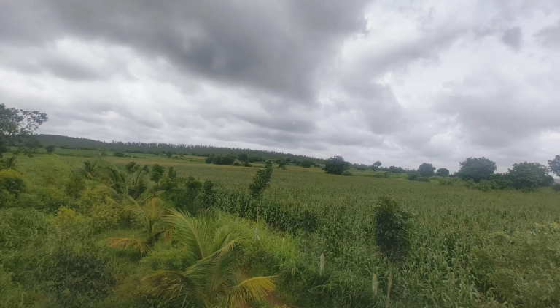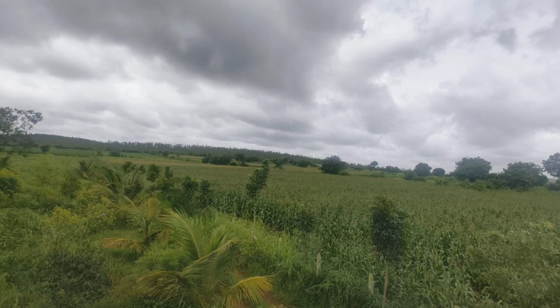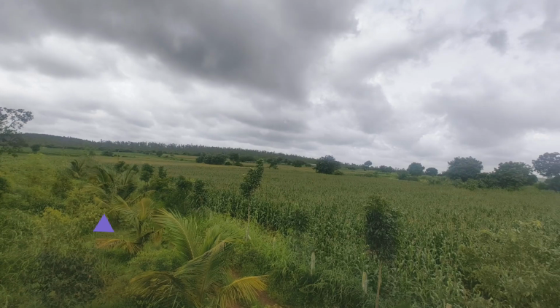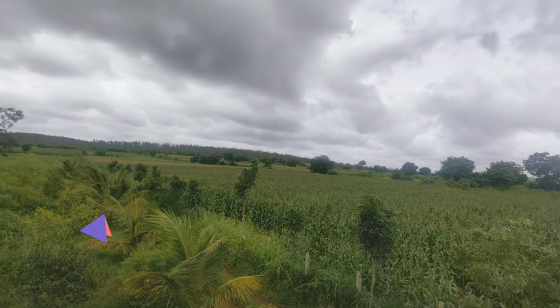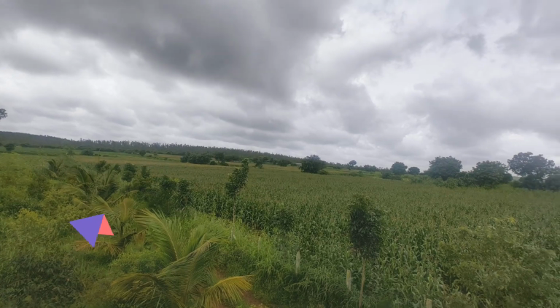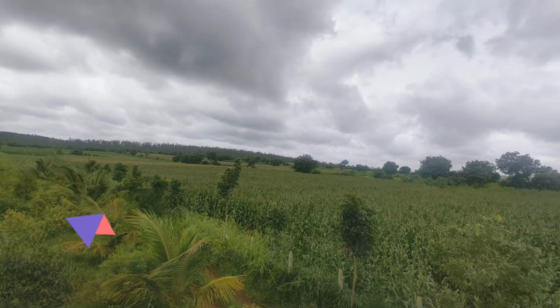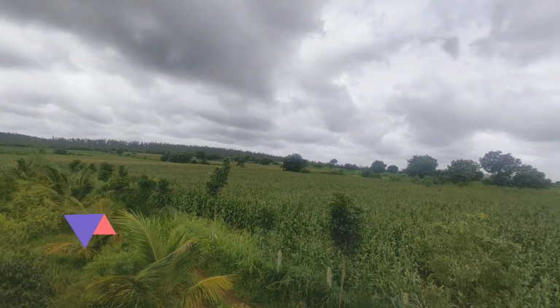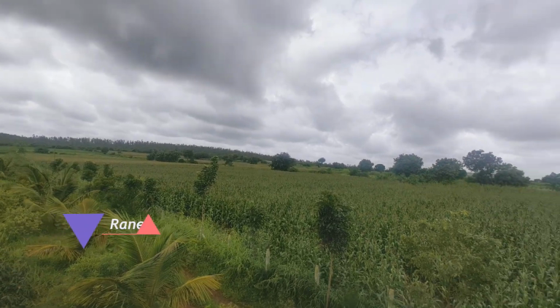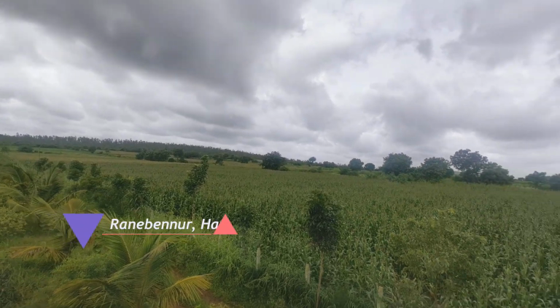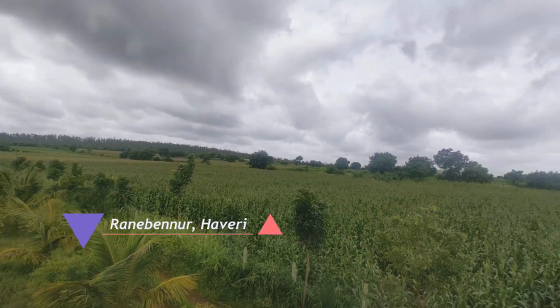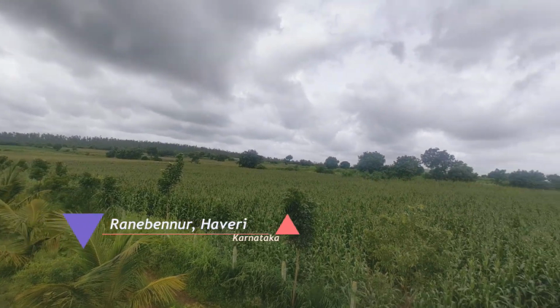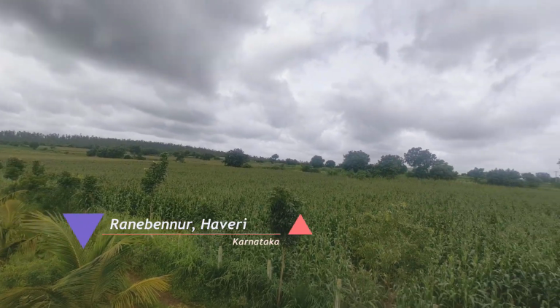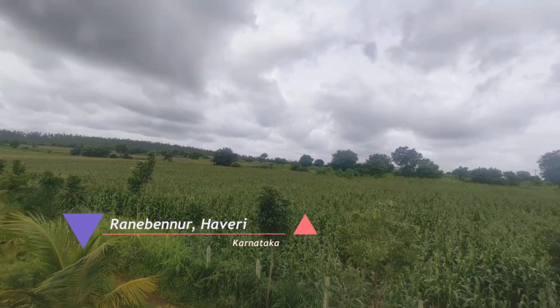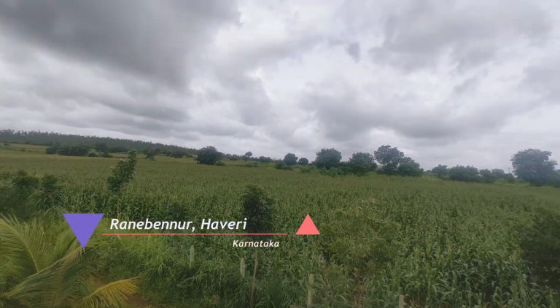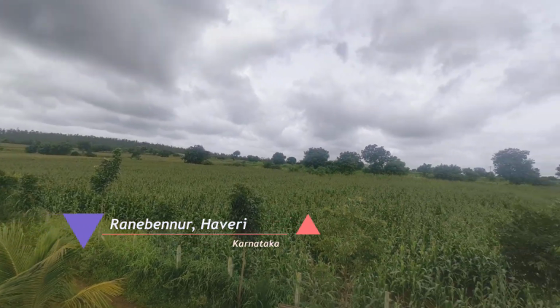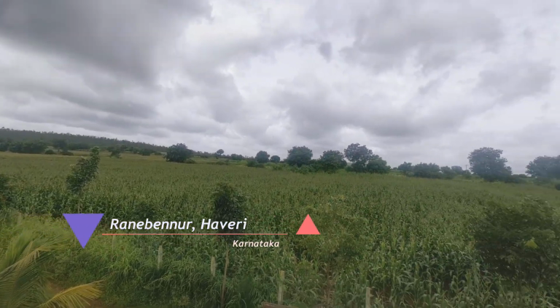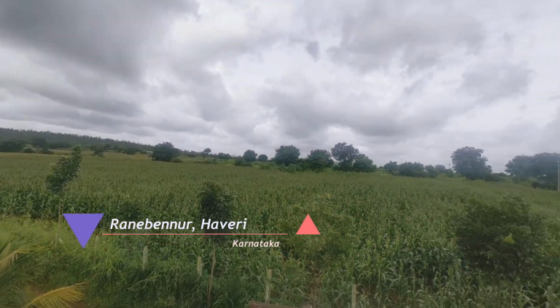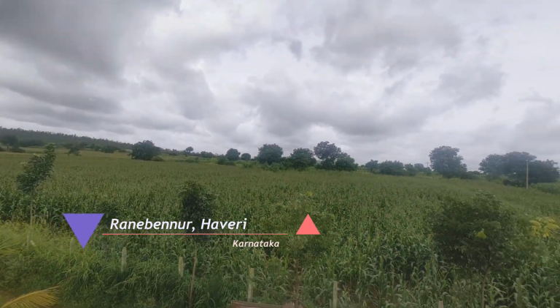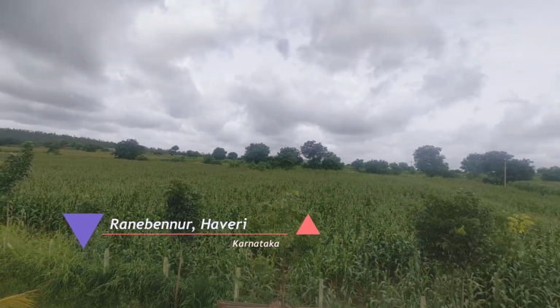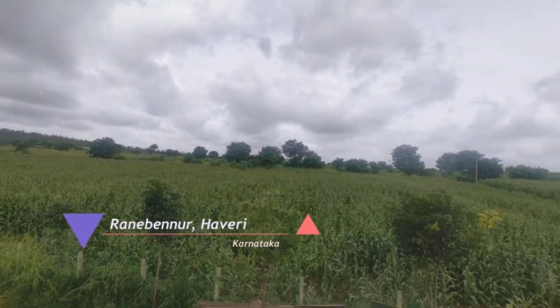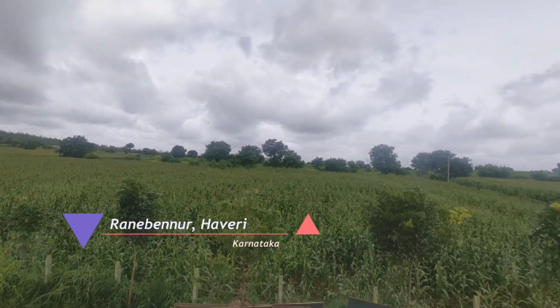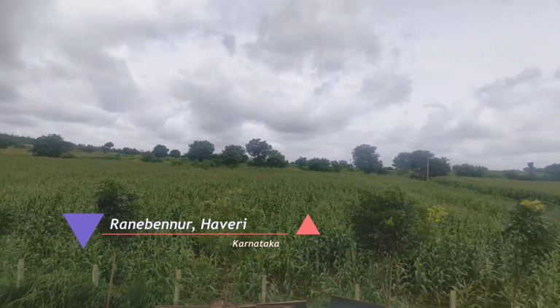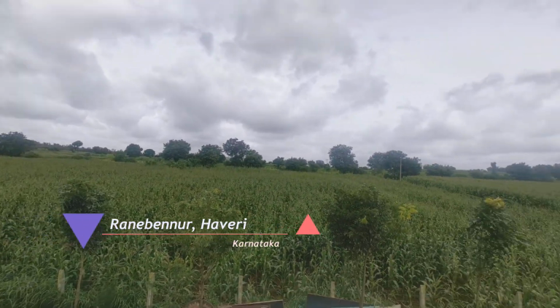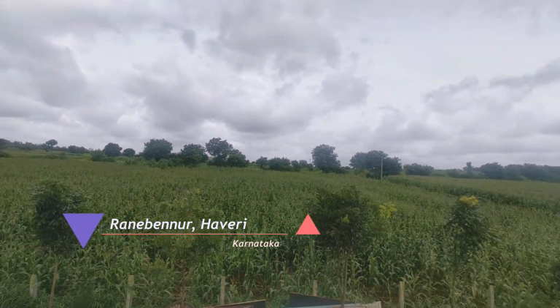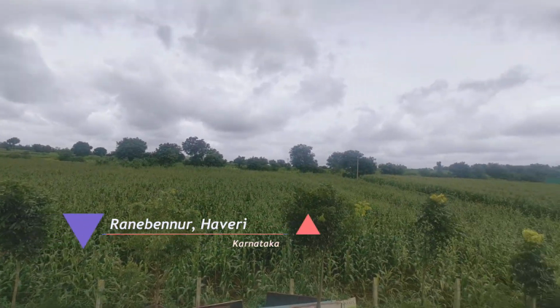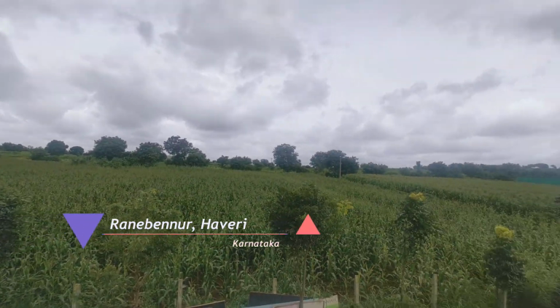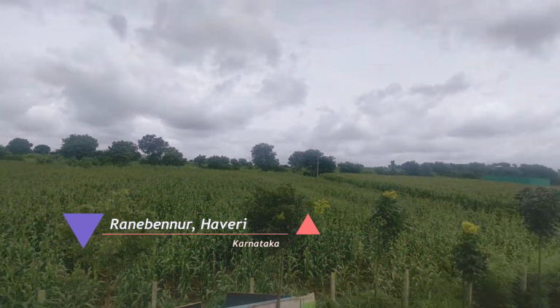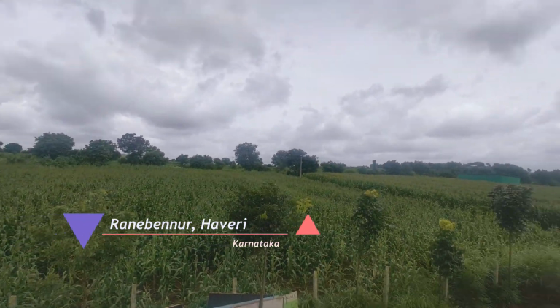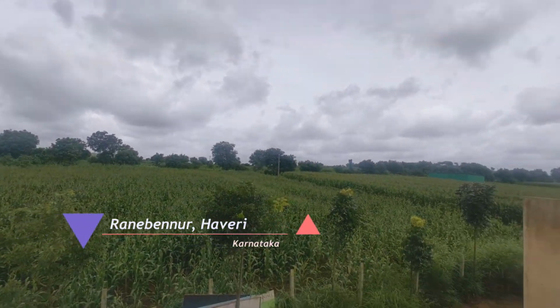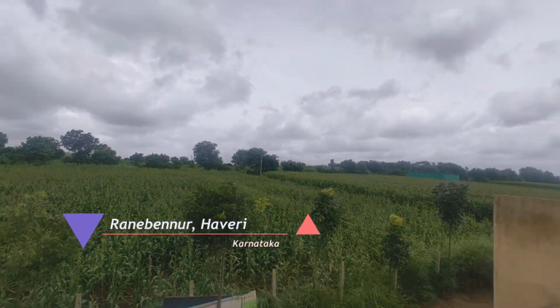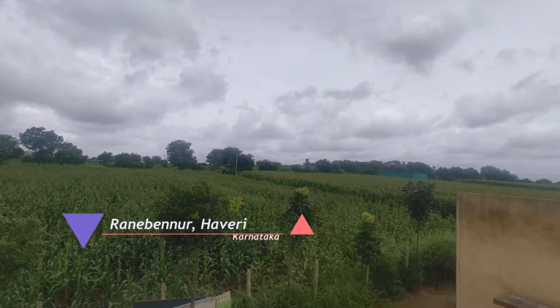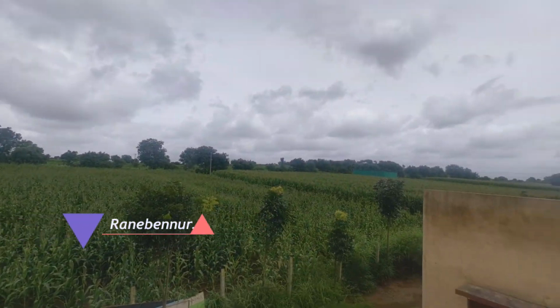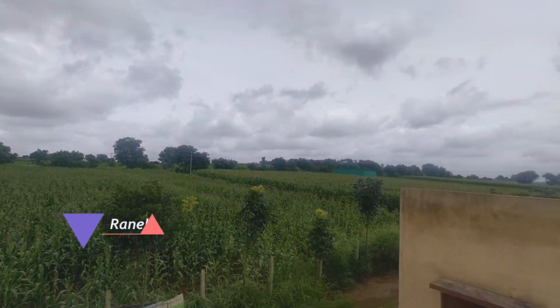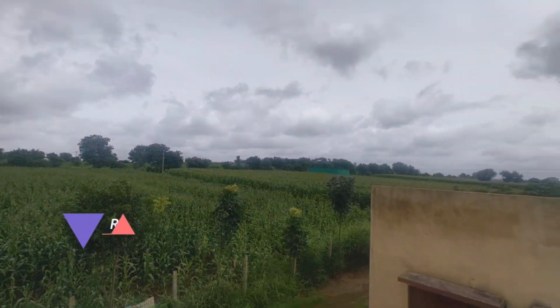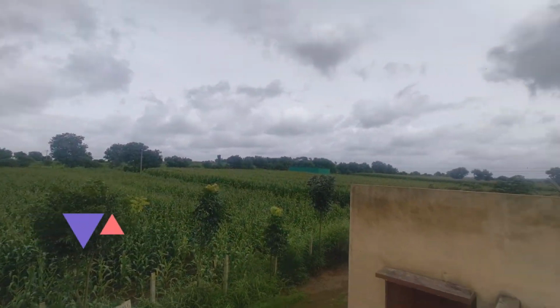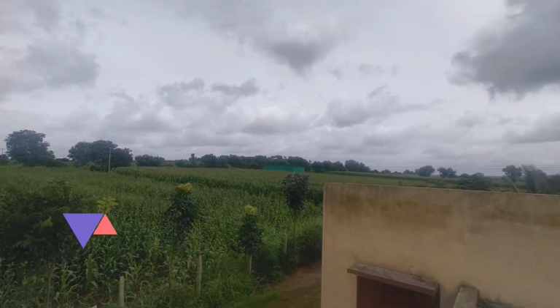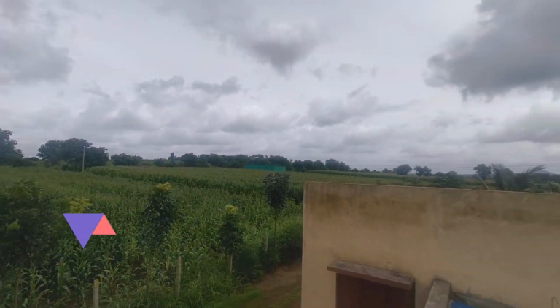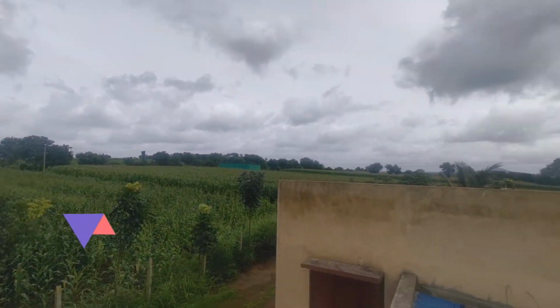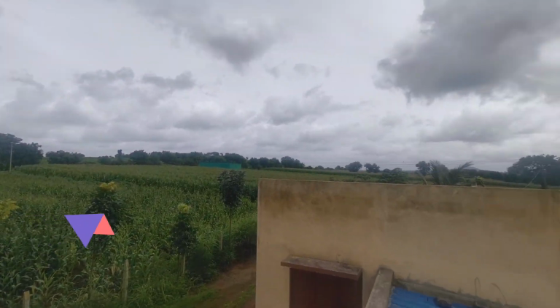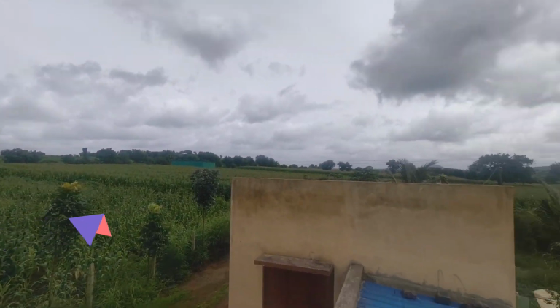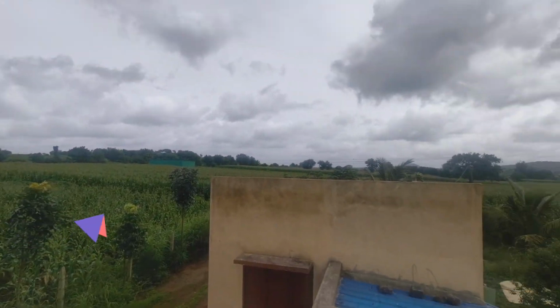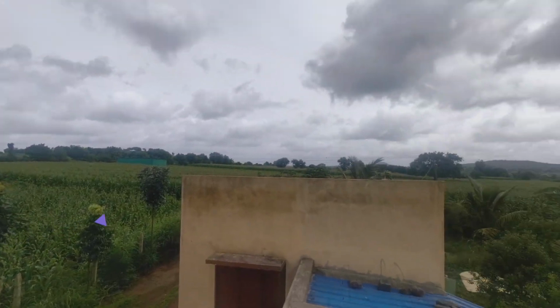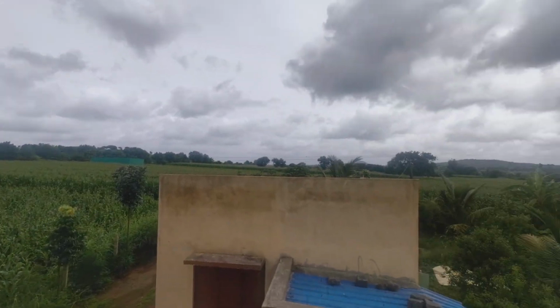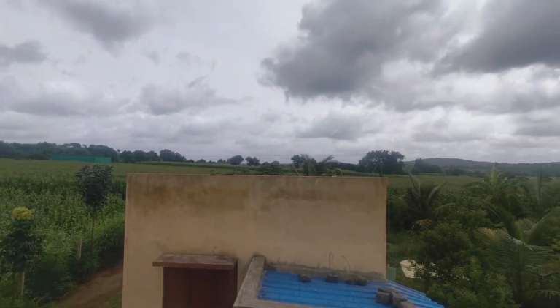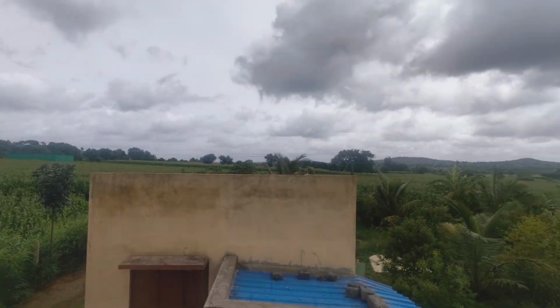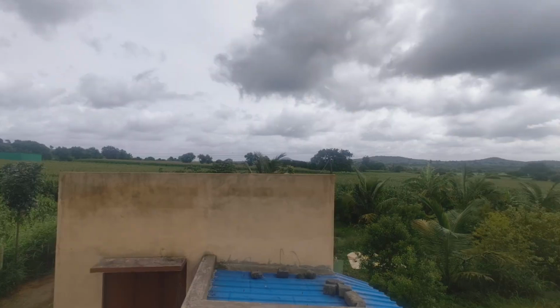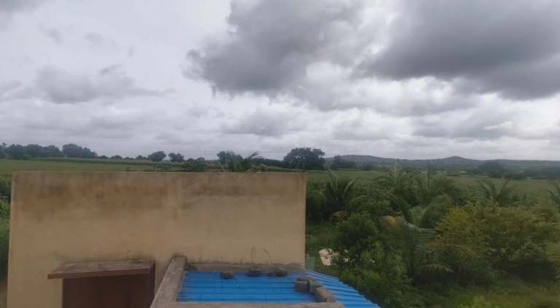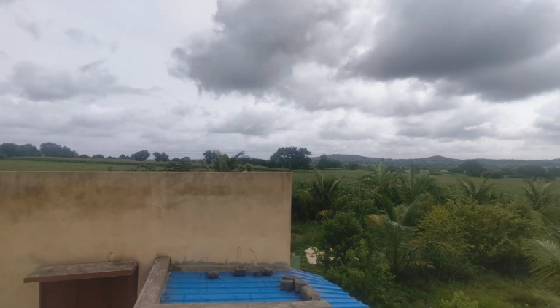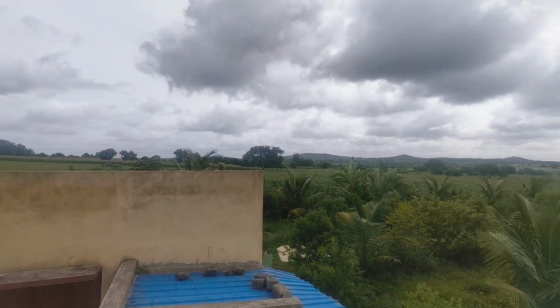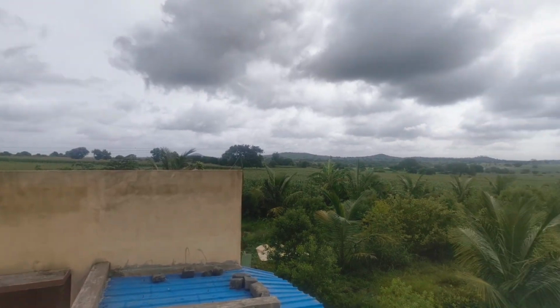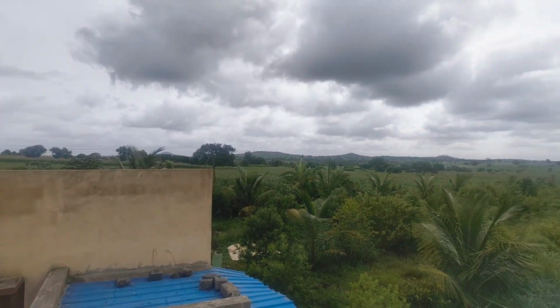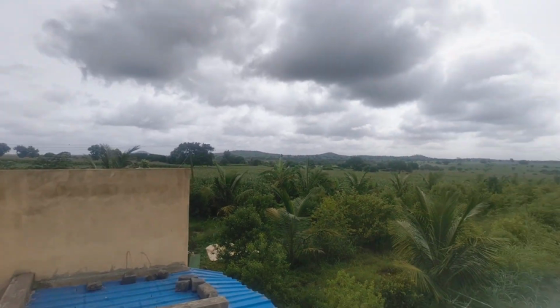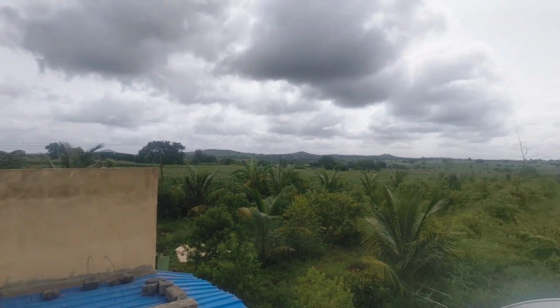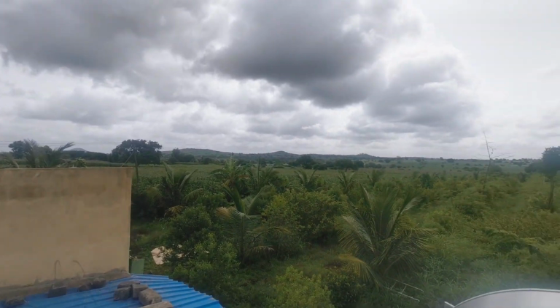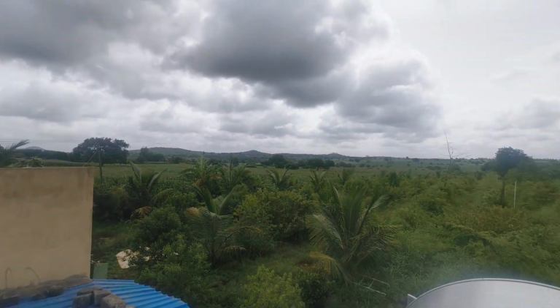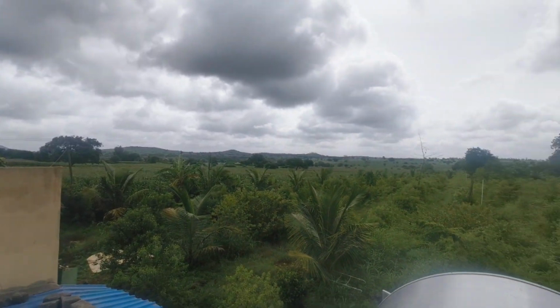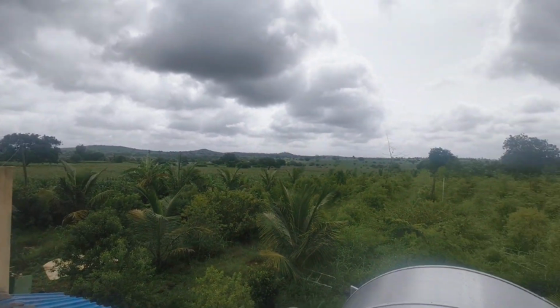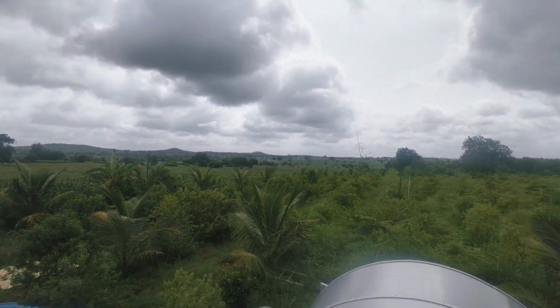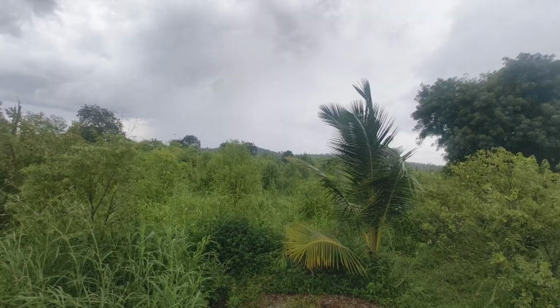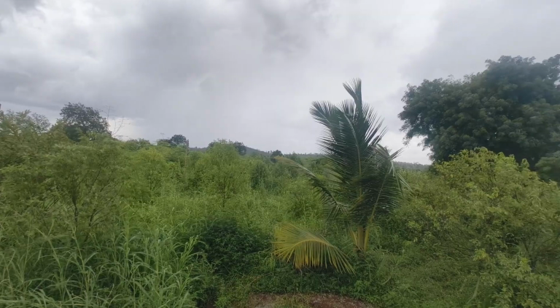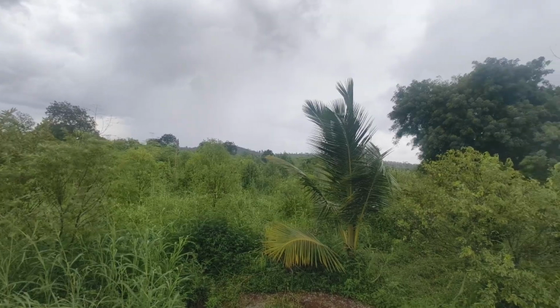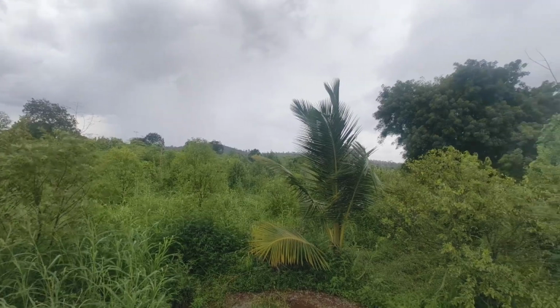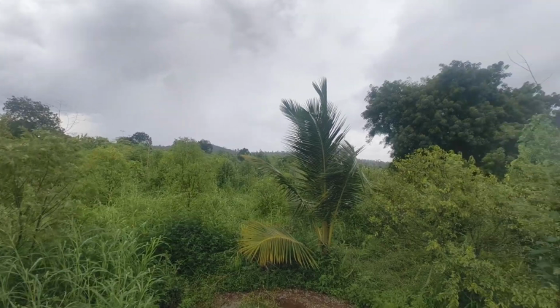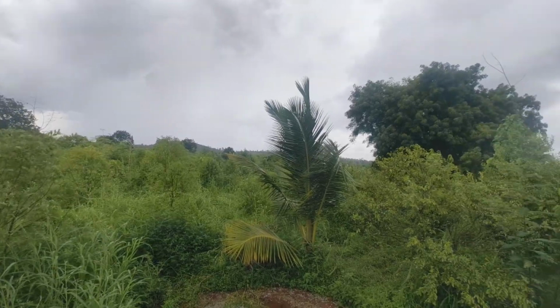Nestled in the rich agricultural lands of Haveri, presenting the Zenitech solar dryer — engineered for efficiency and durability.